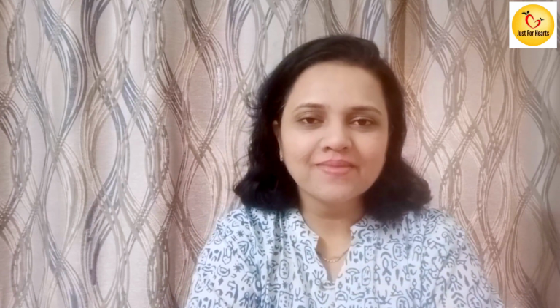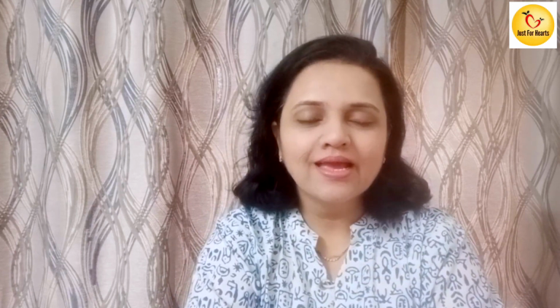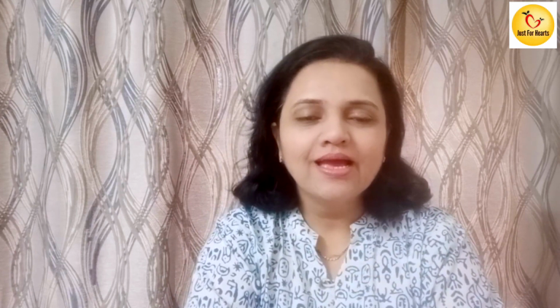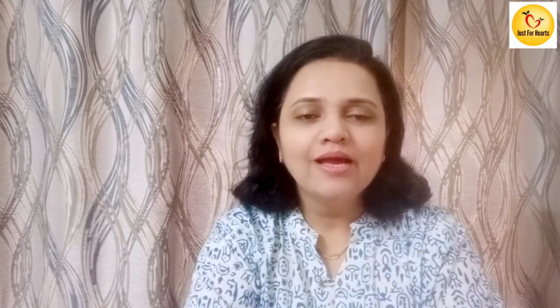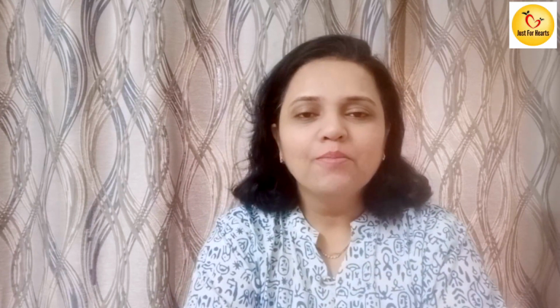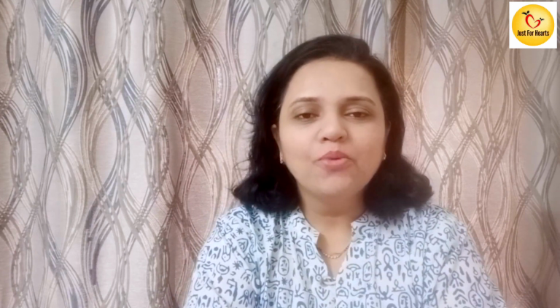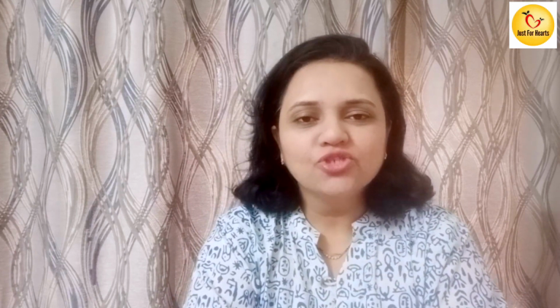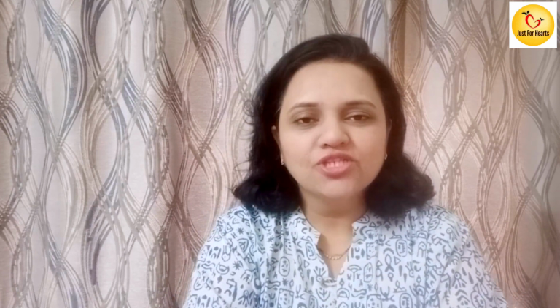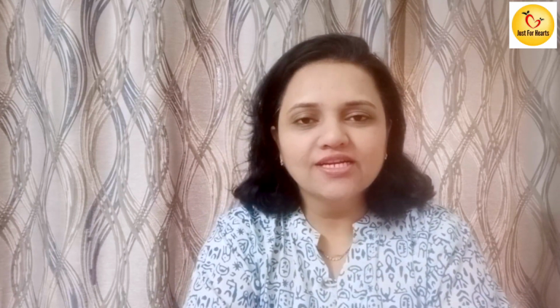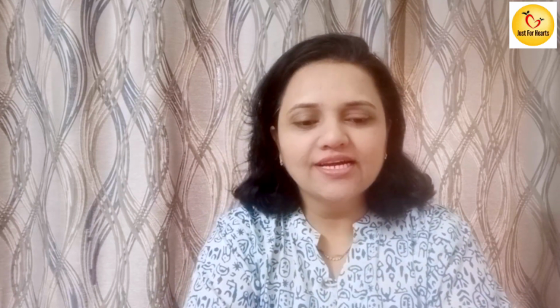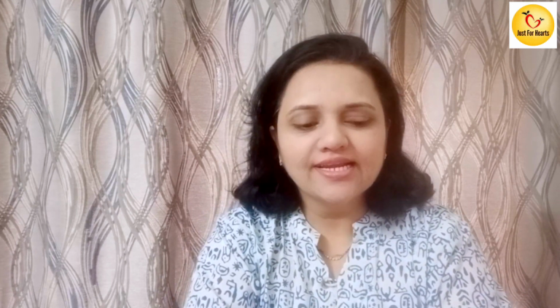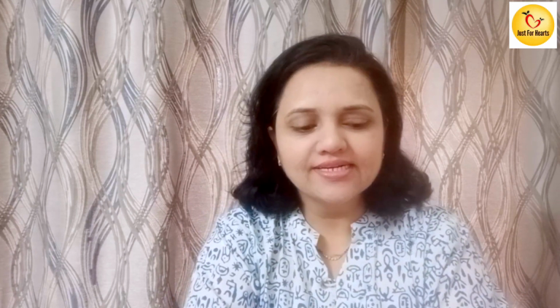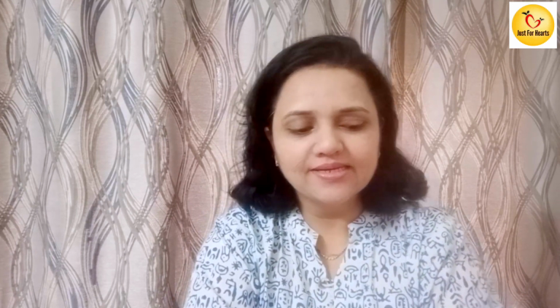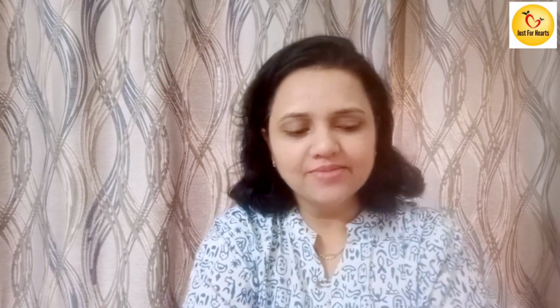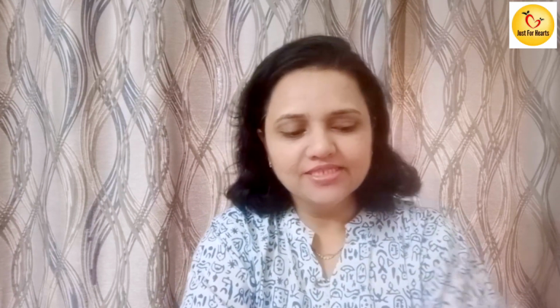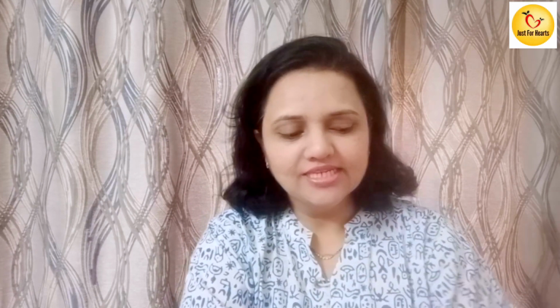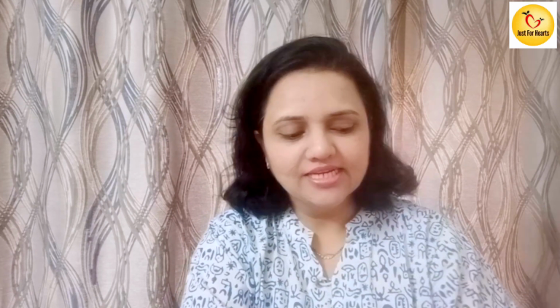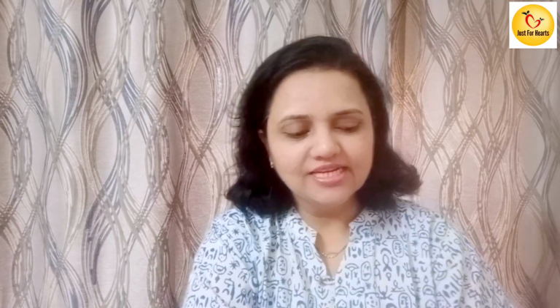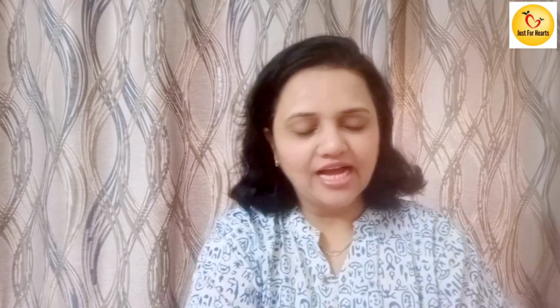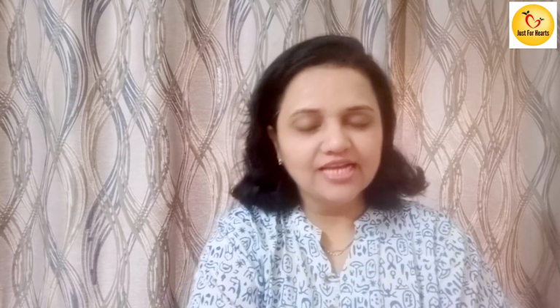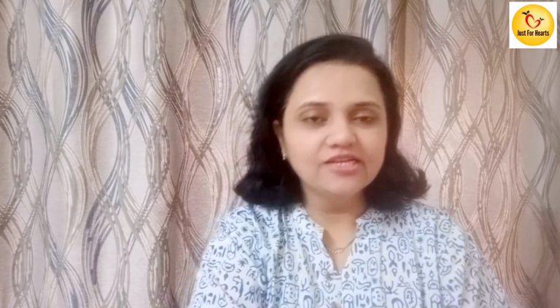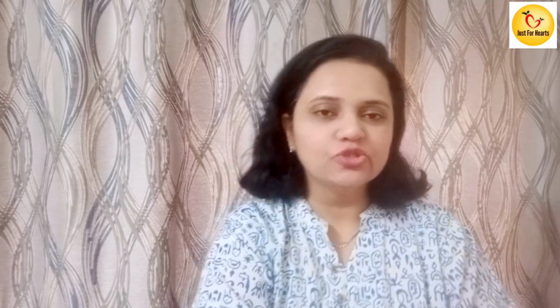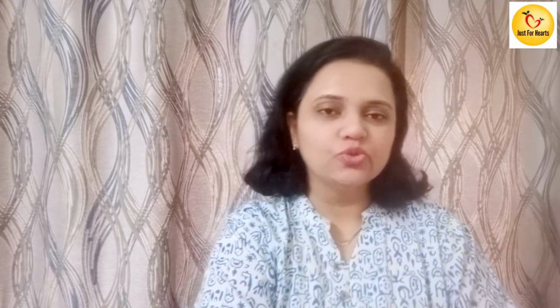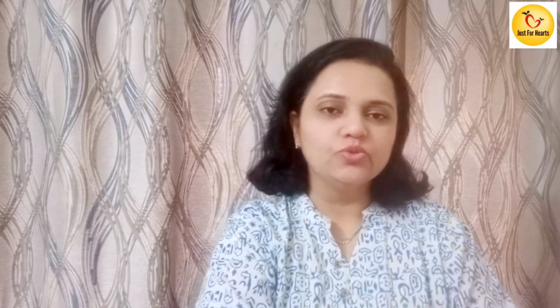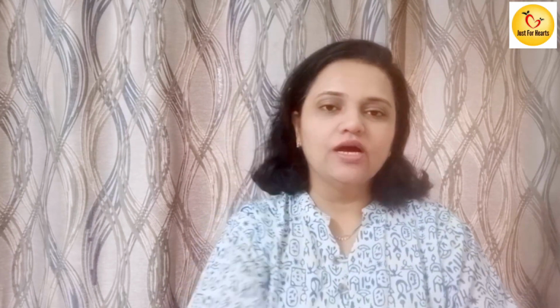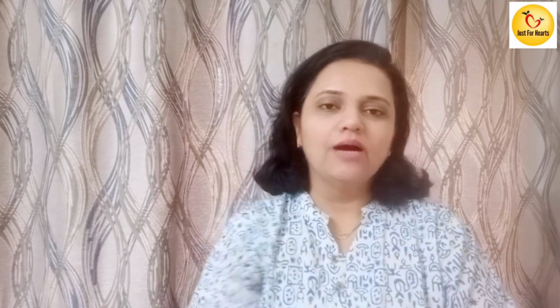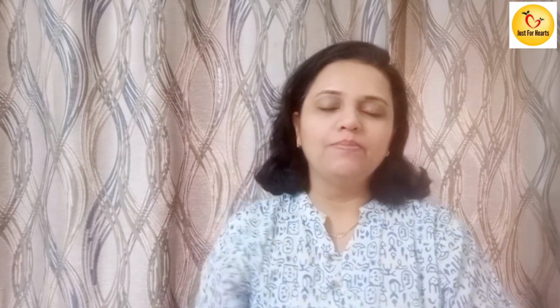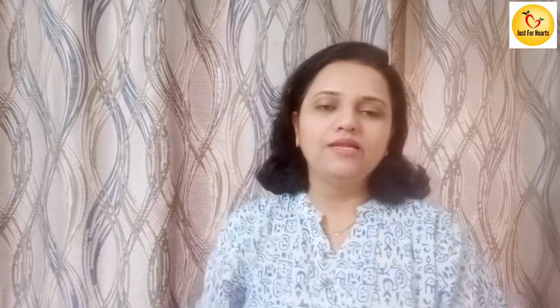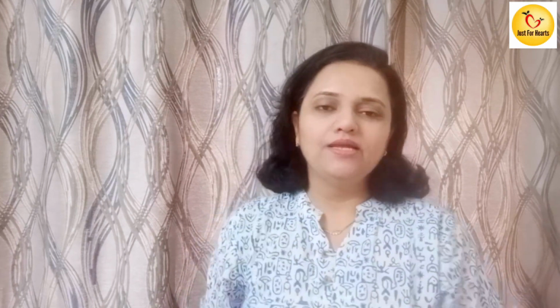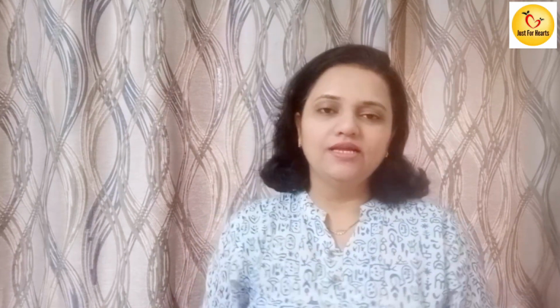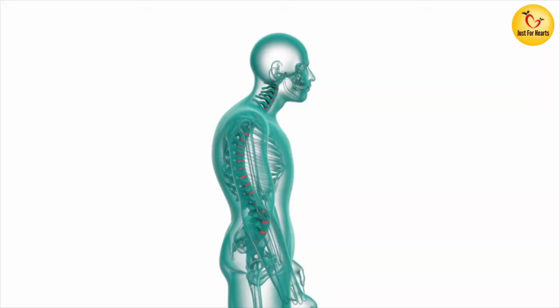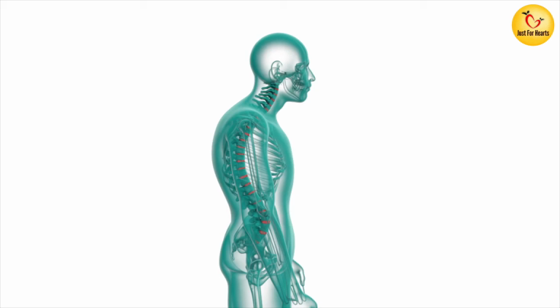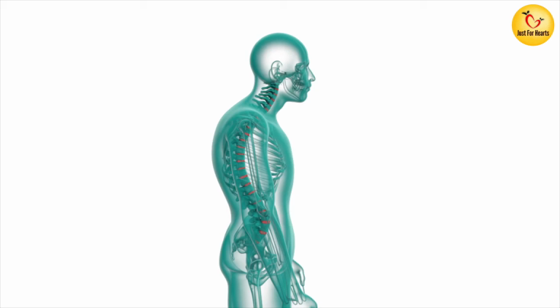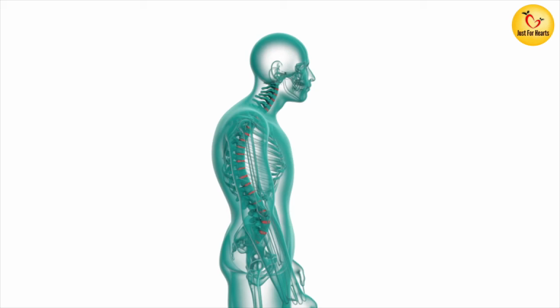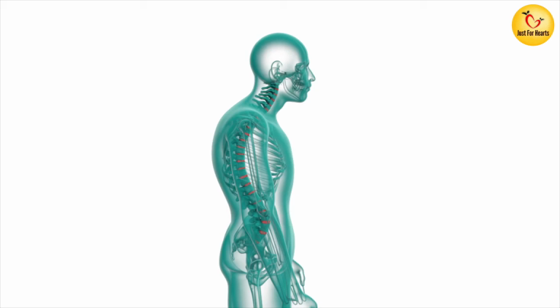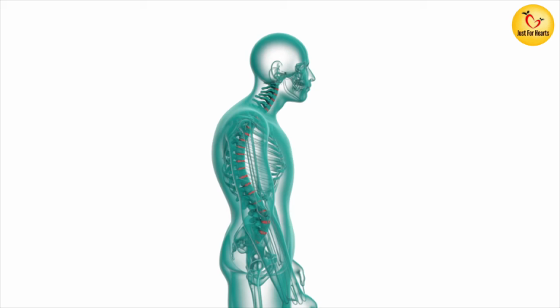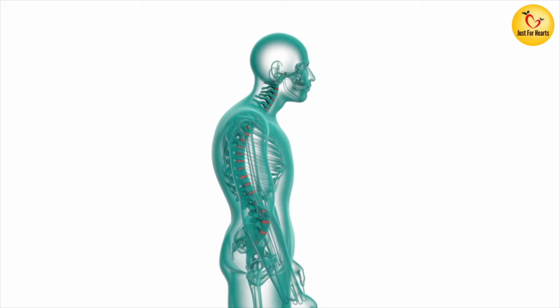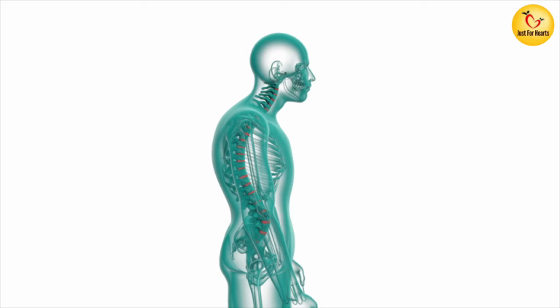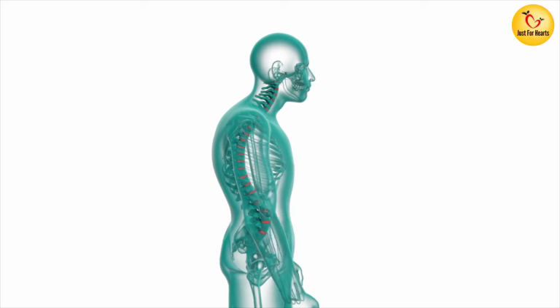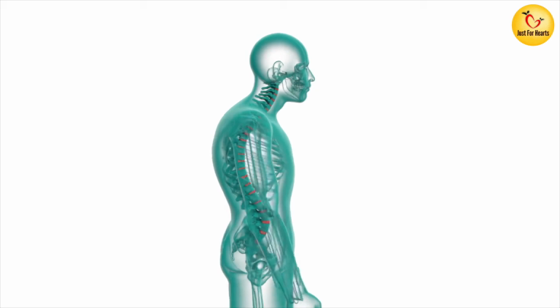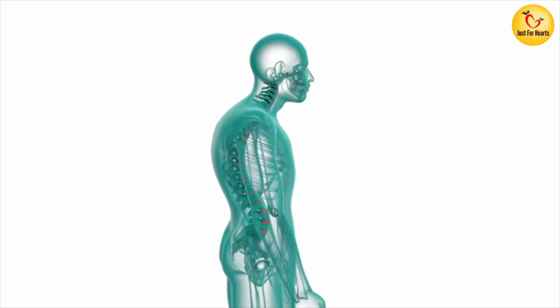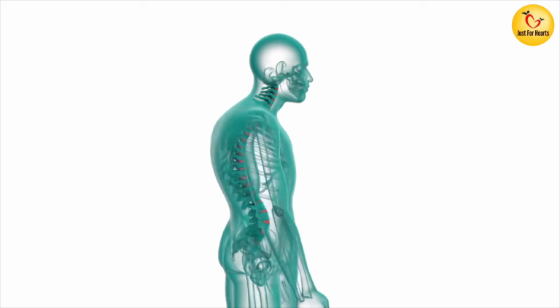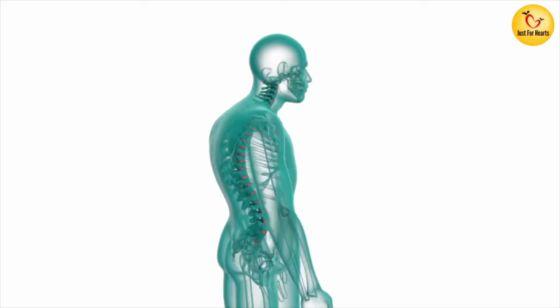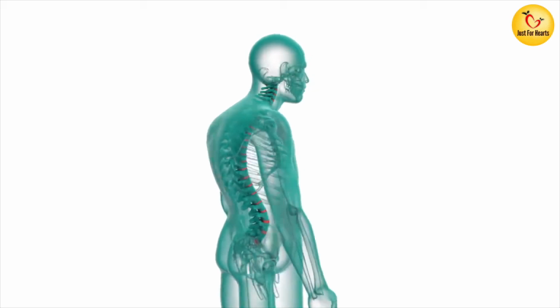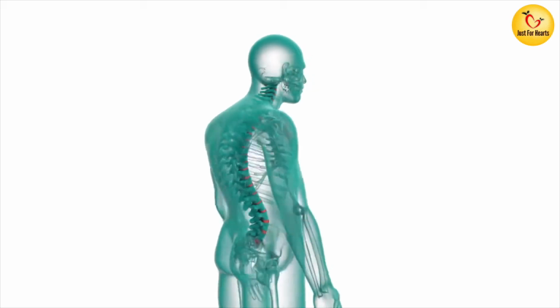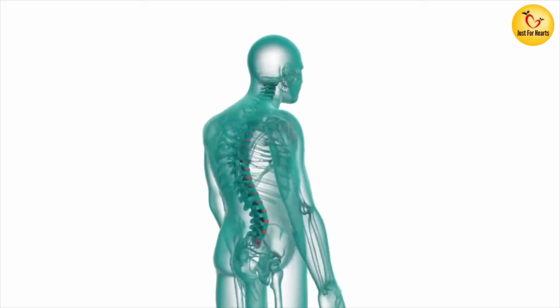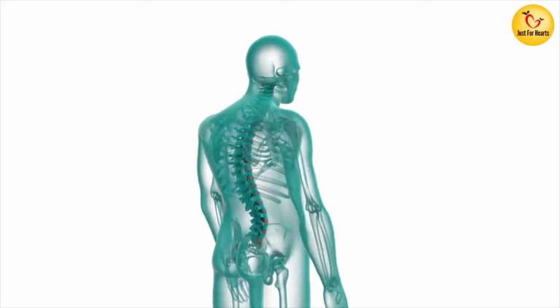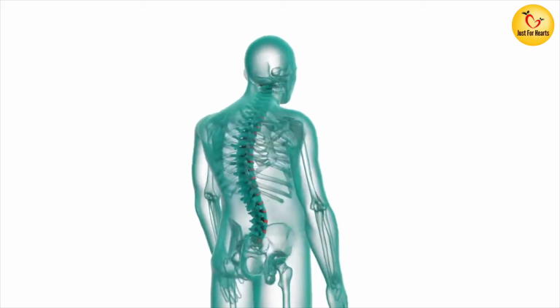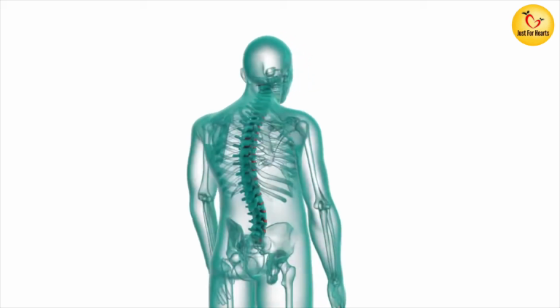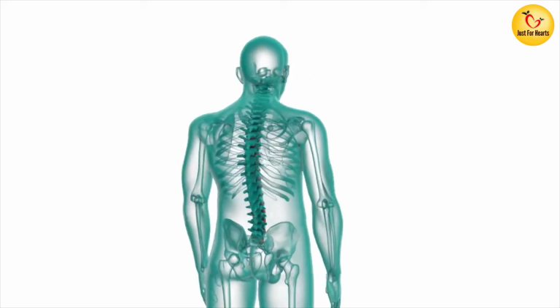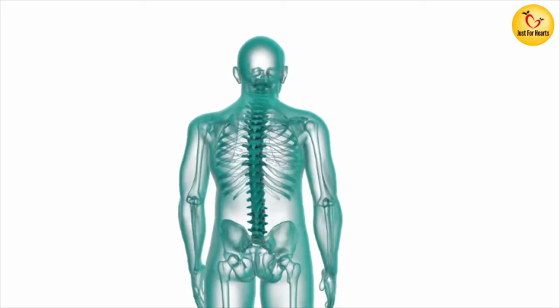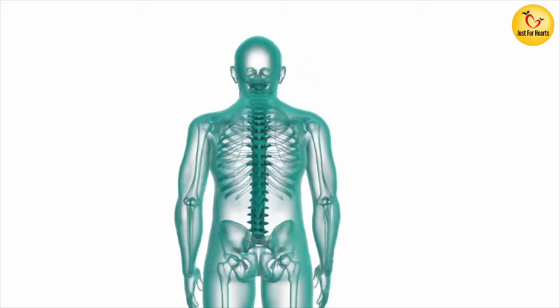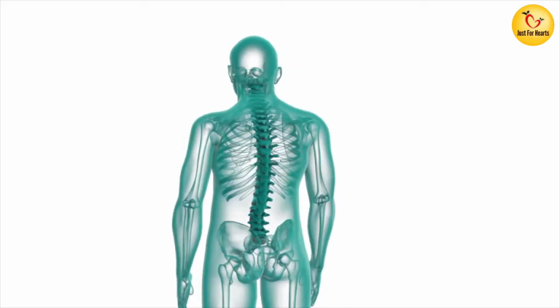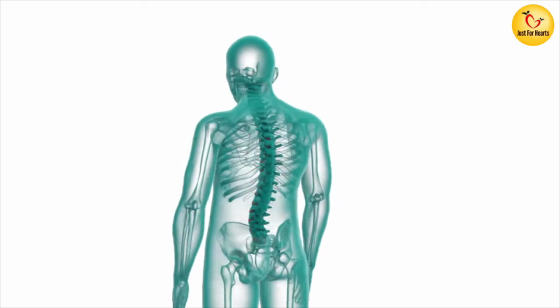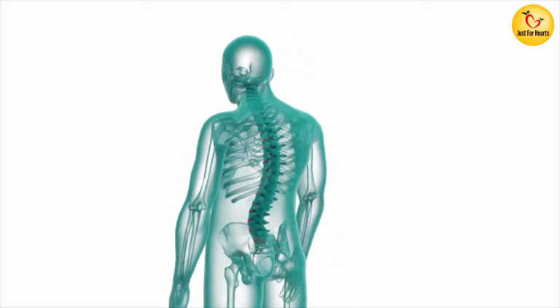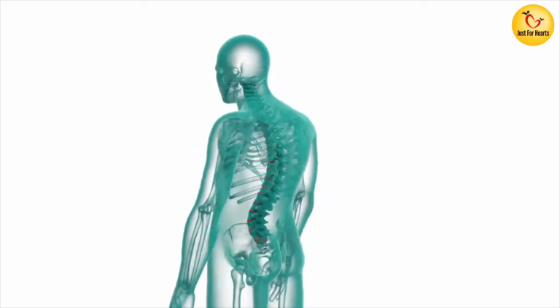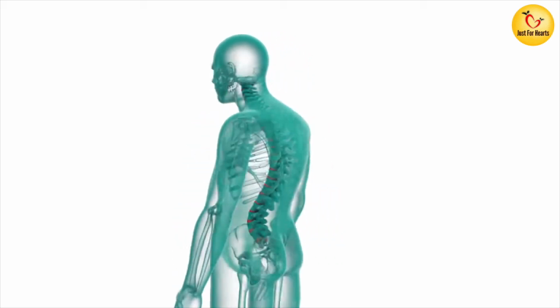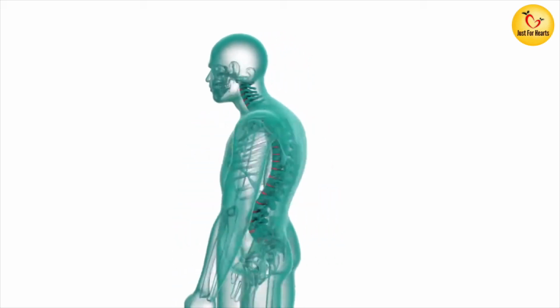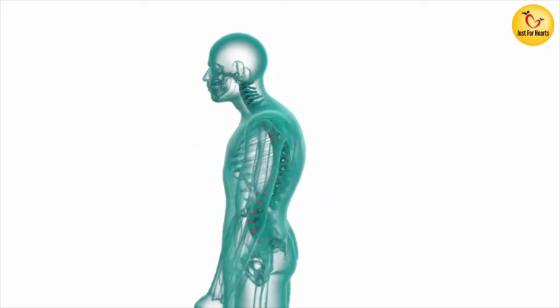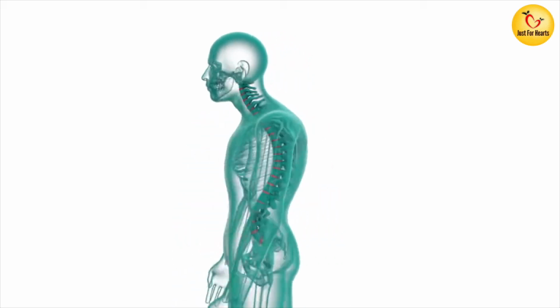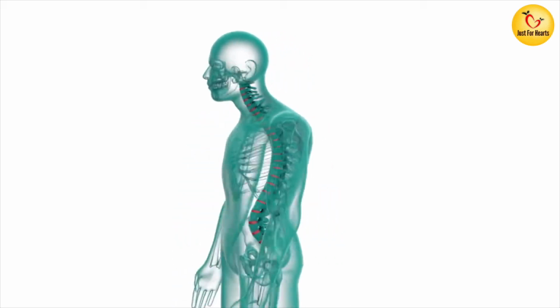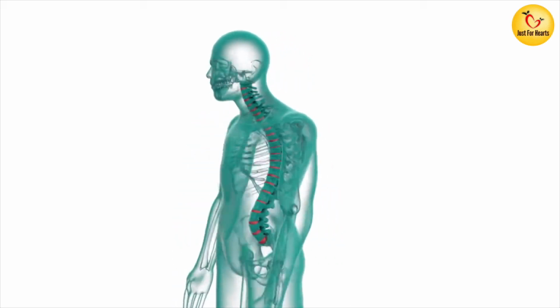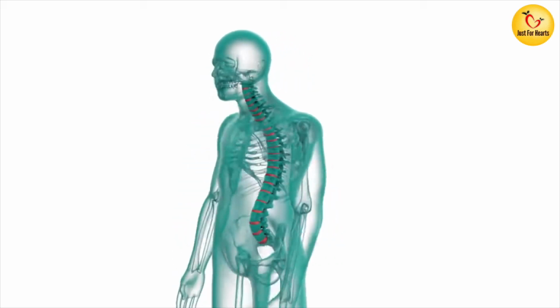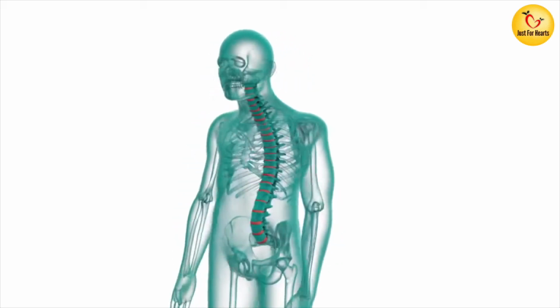The posture corrector is not a person. We are going to talk about the posture.